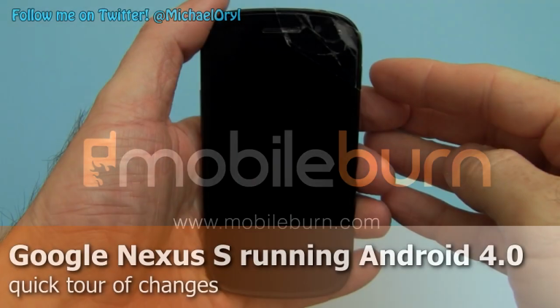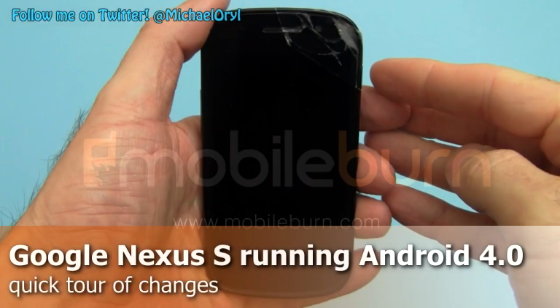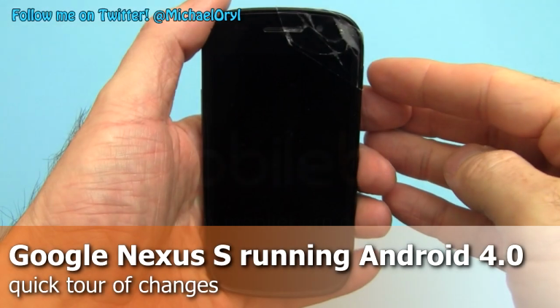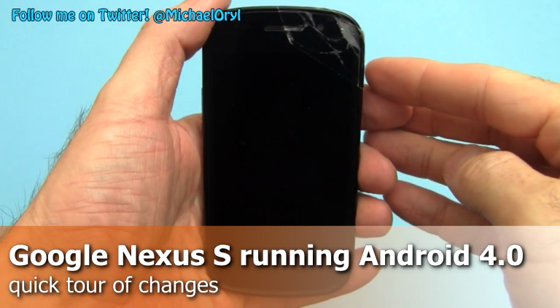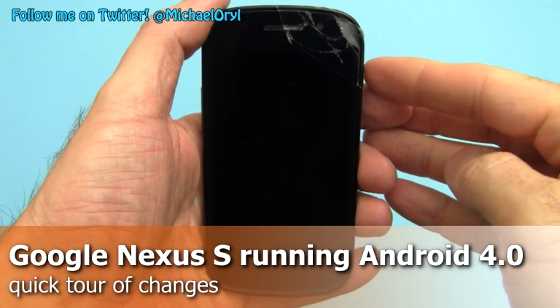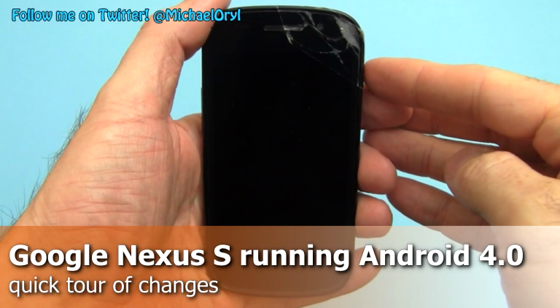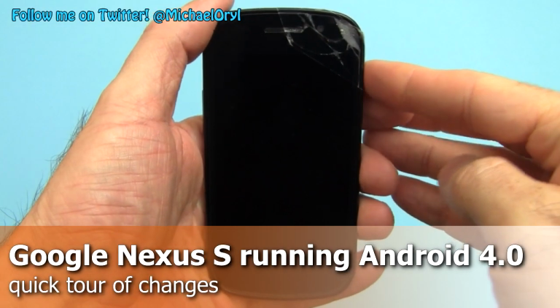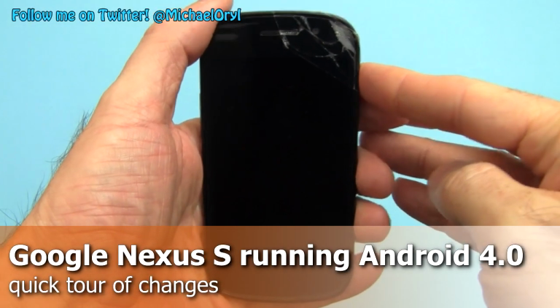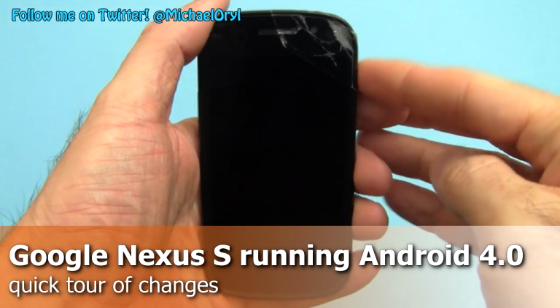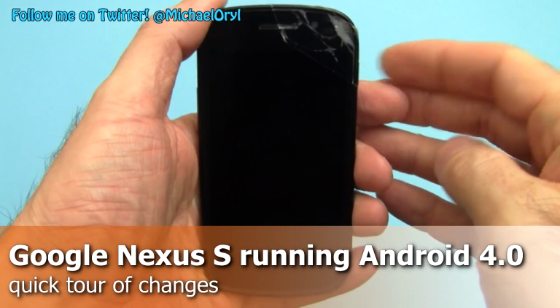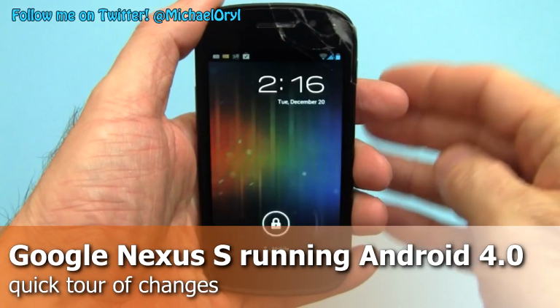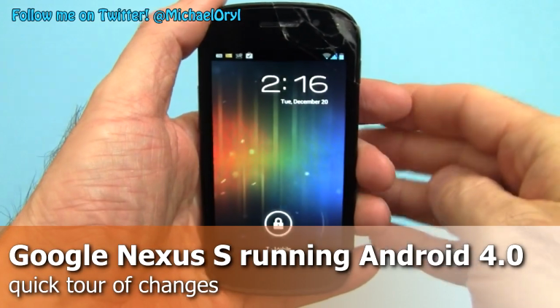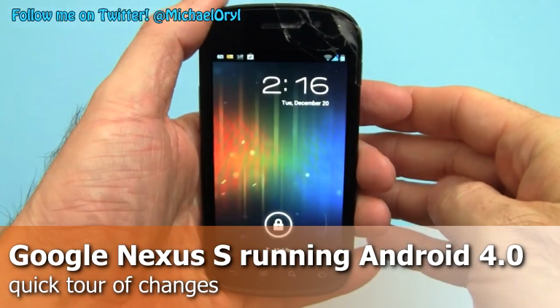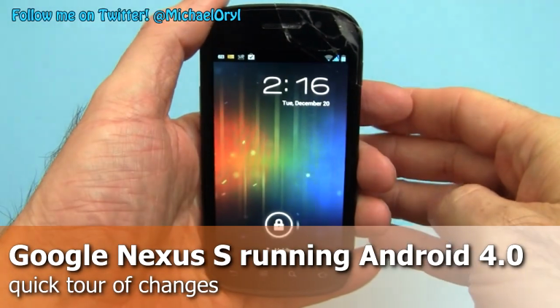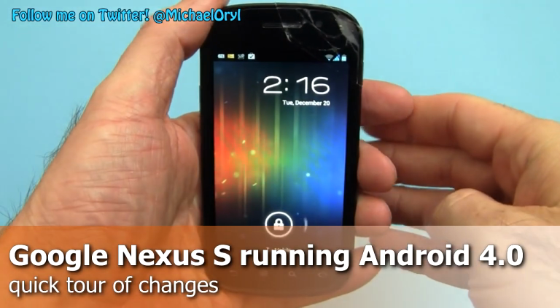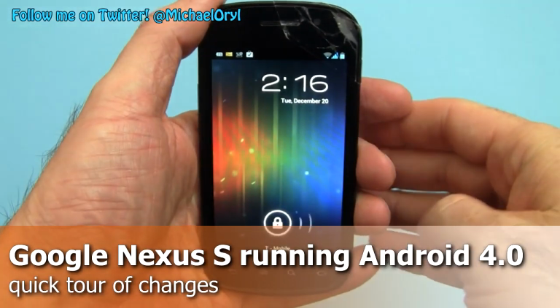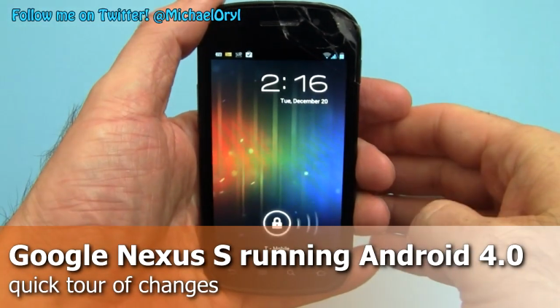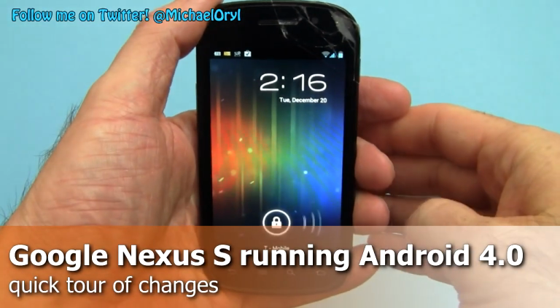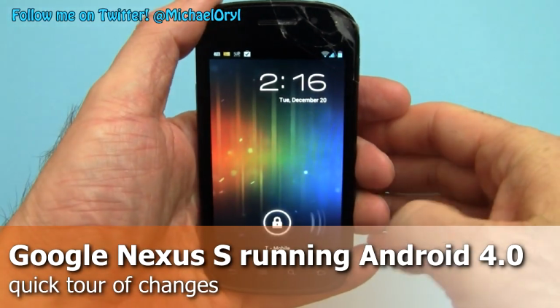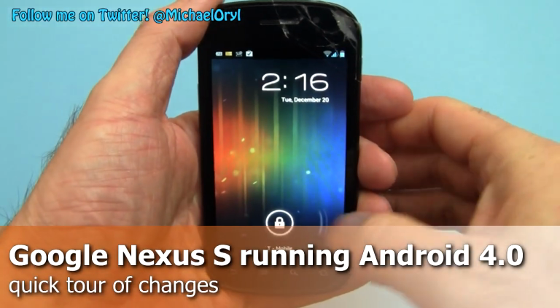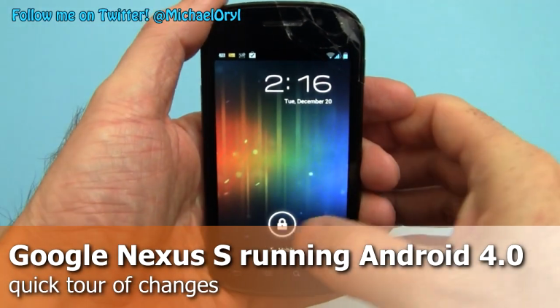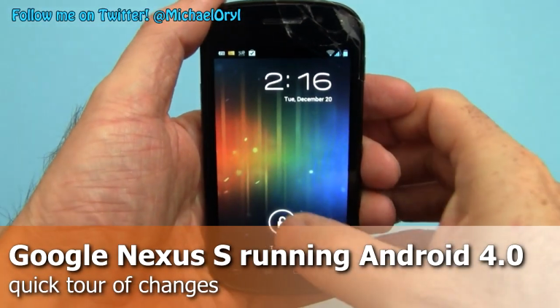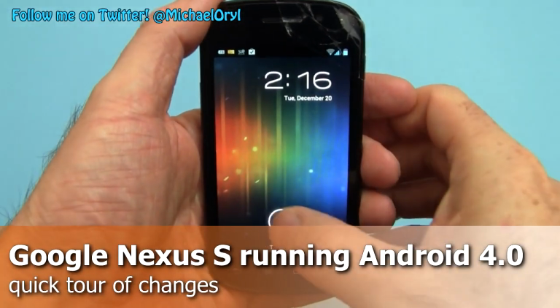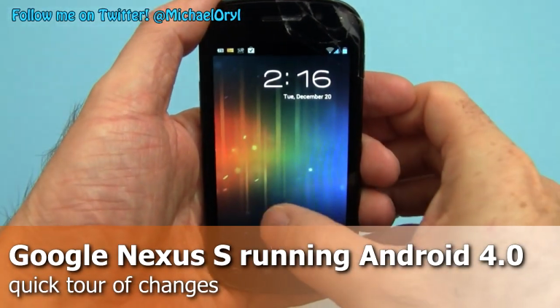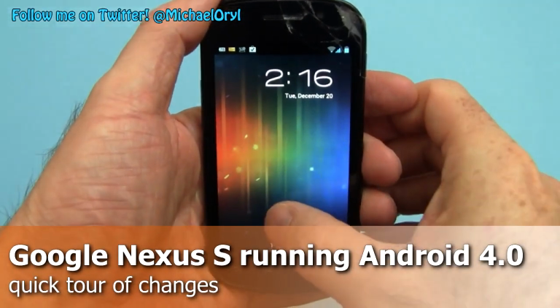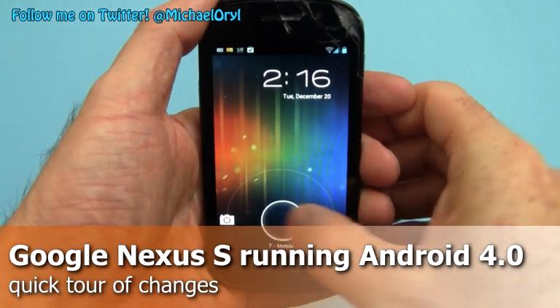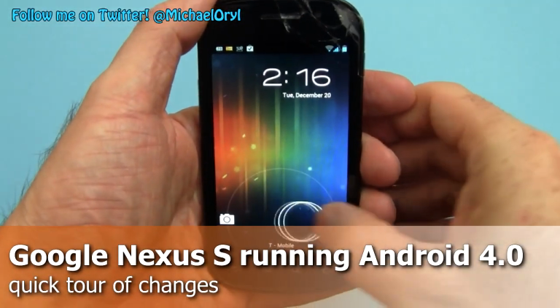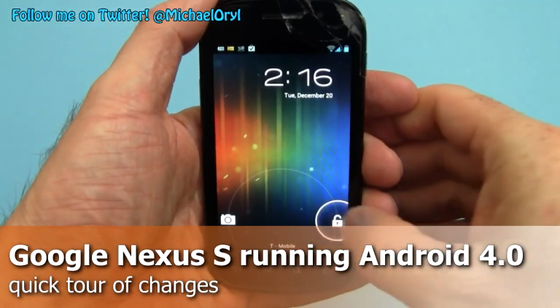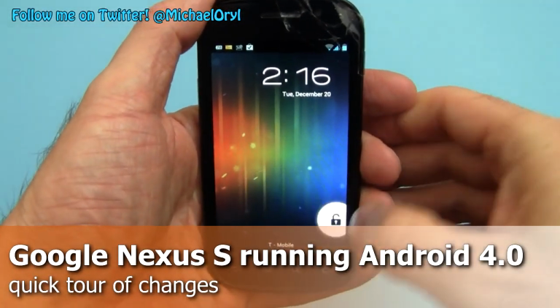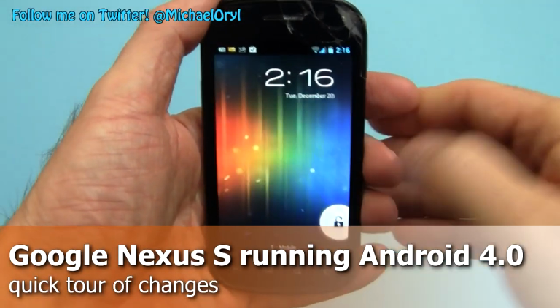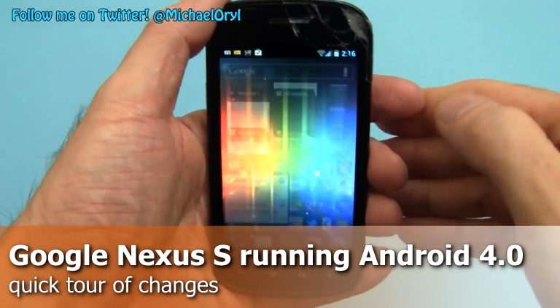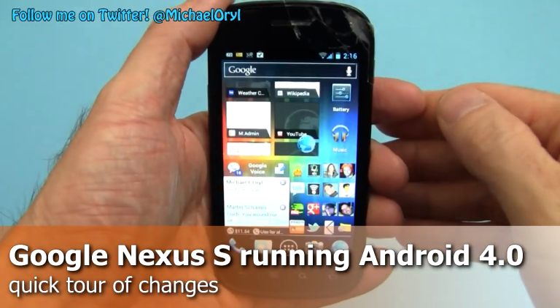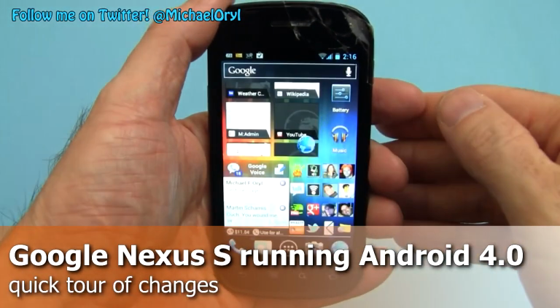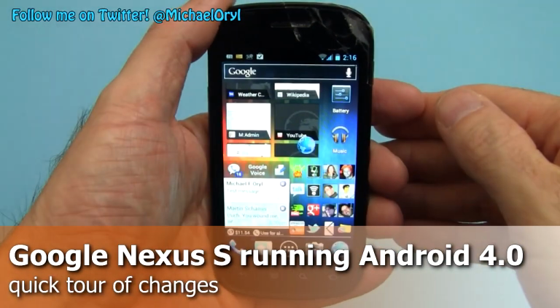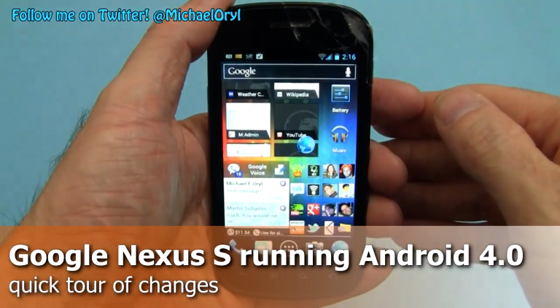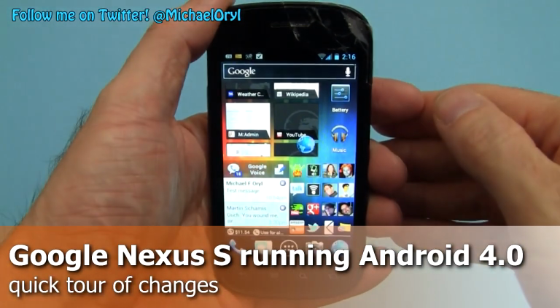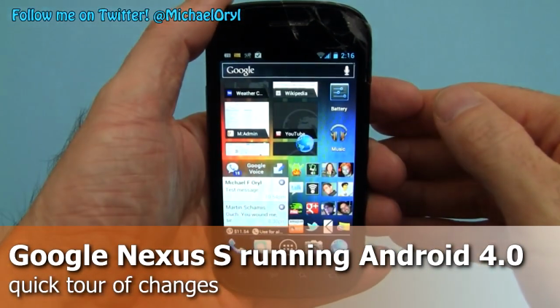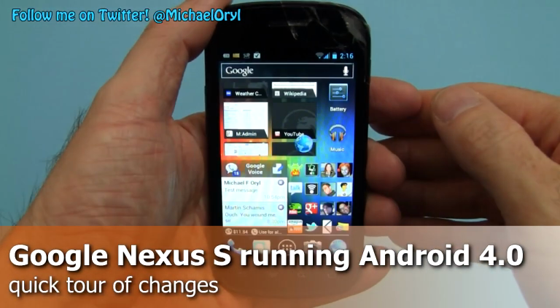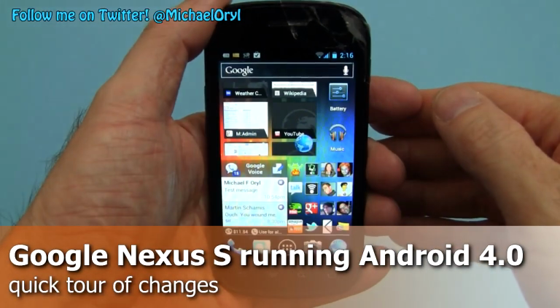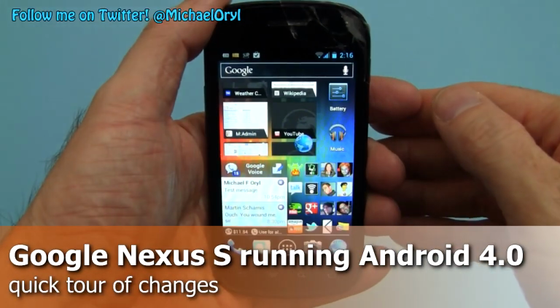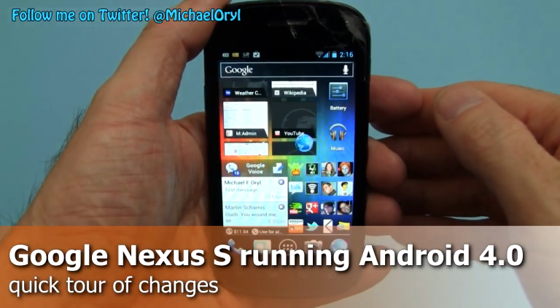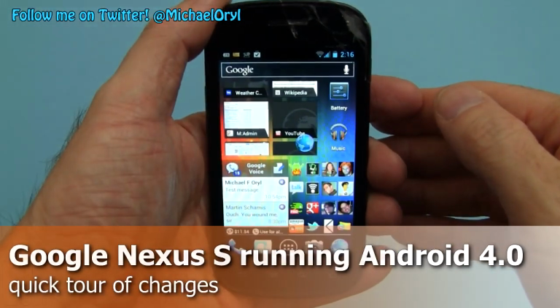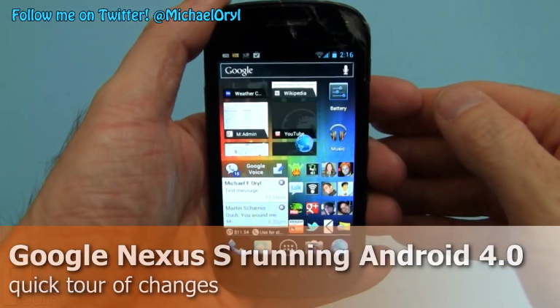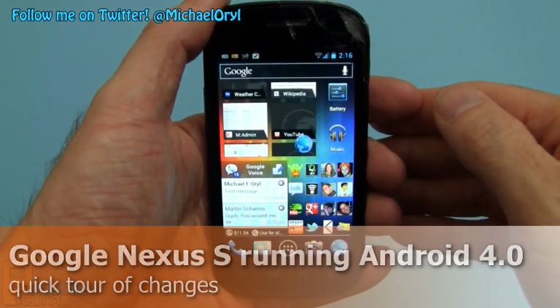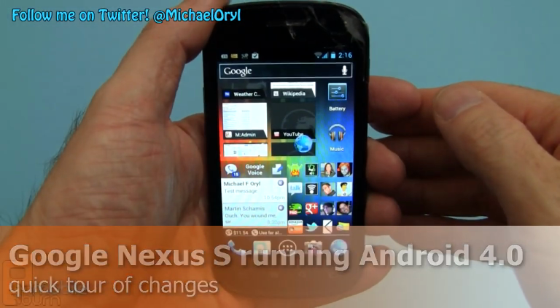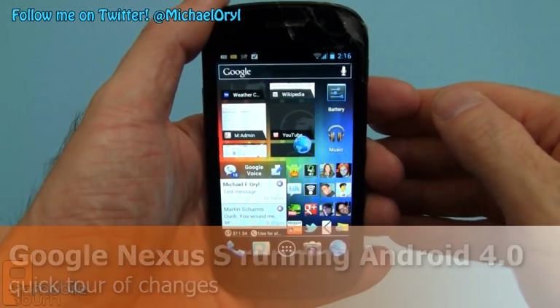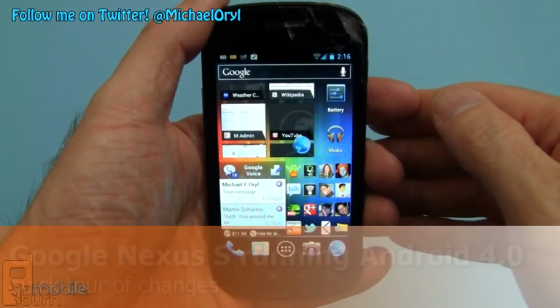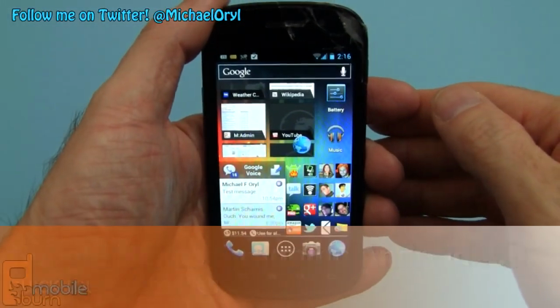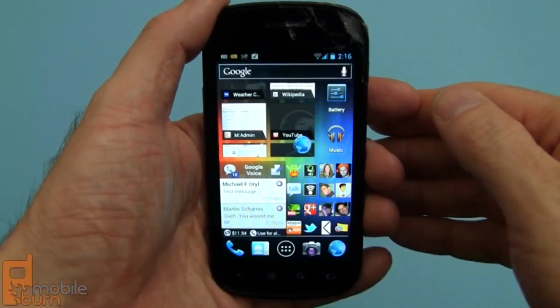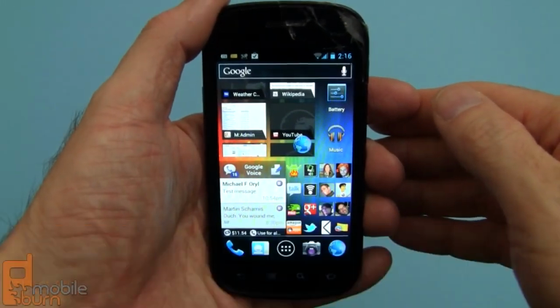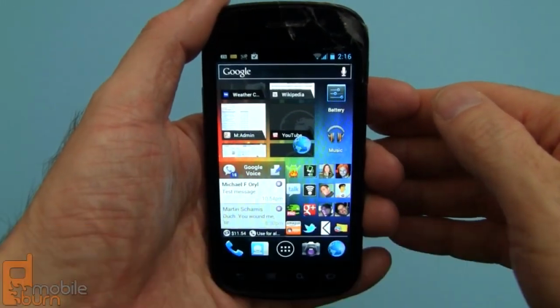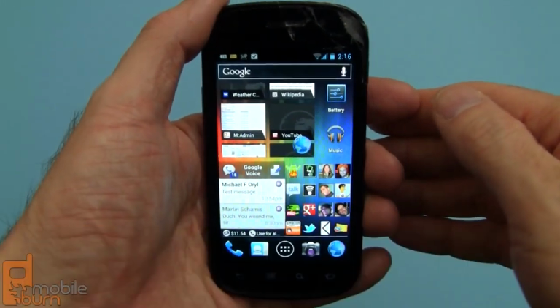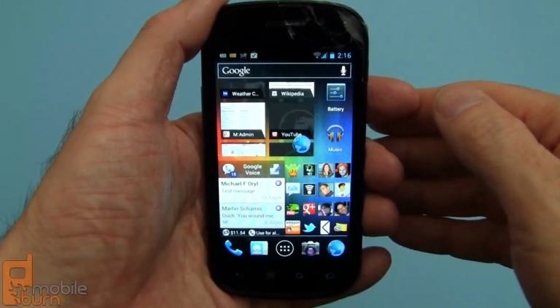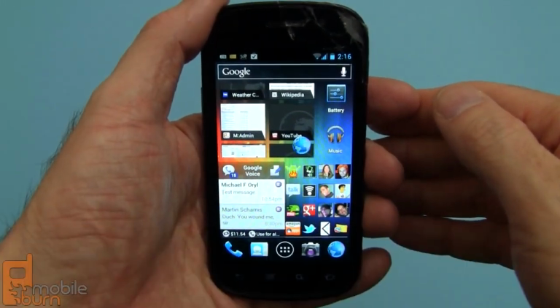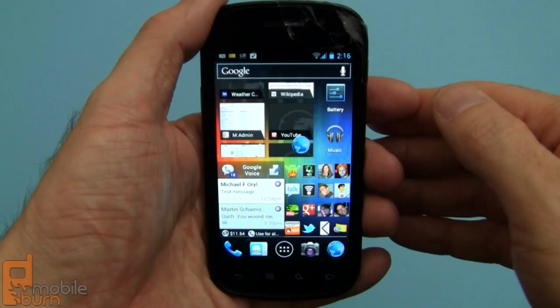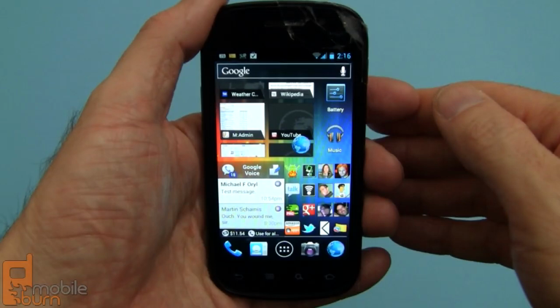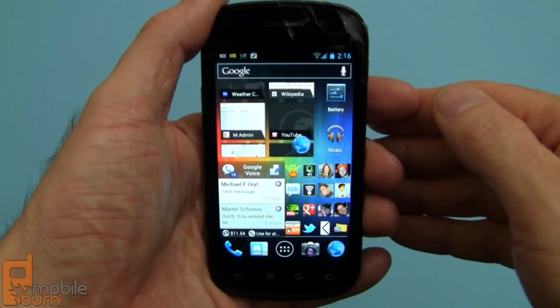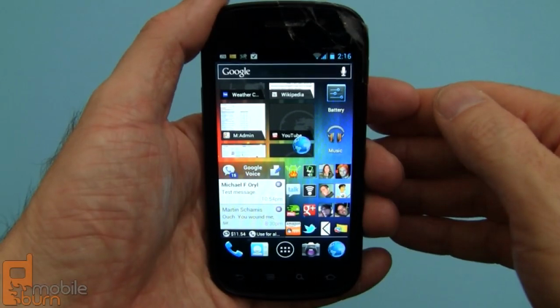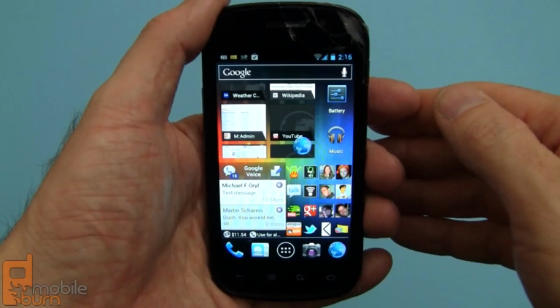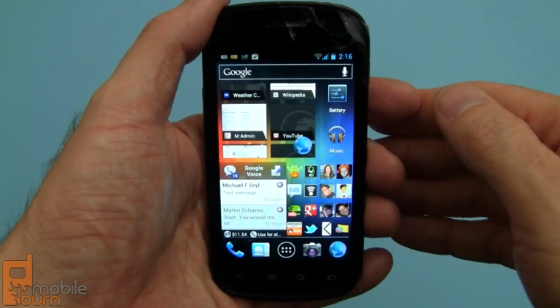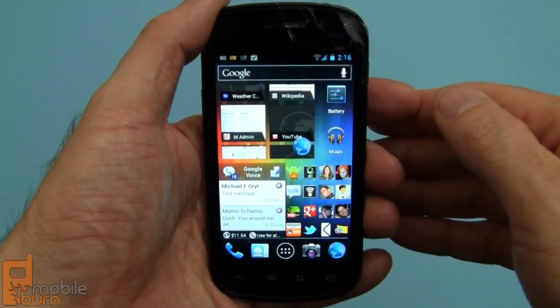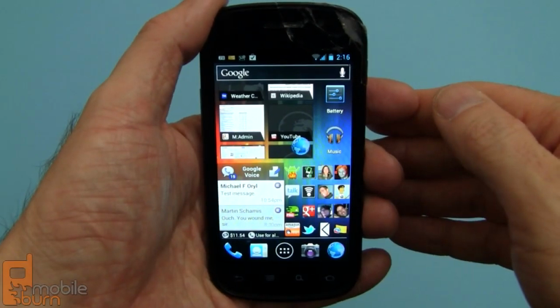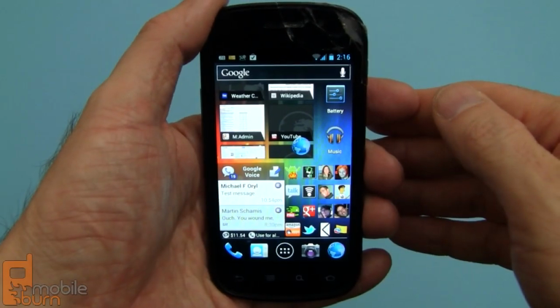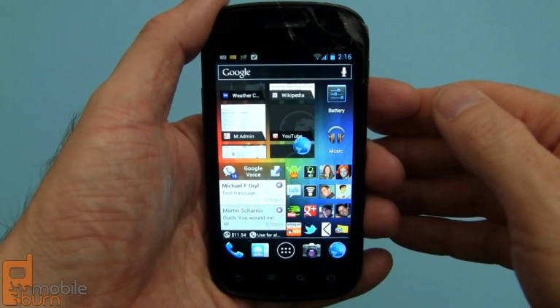Hi, this is Michael Orle from MobileBurn.com. Today I'm going to show you Android 4.0.3 running on a Google Nexus S.